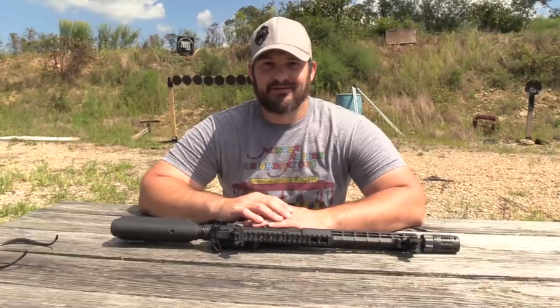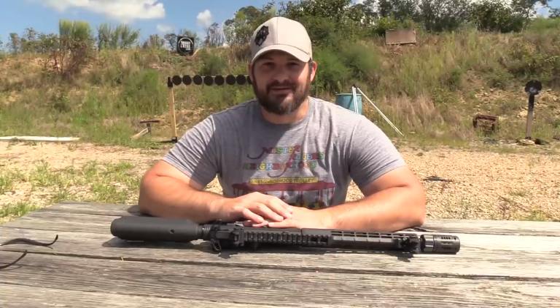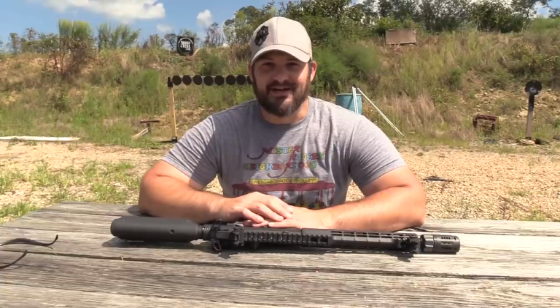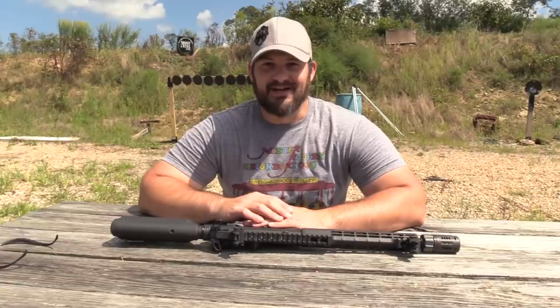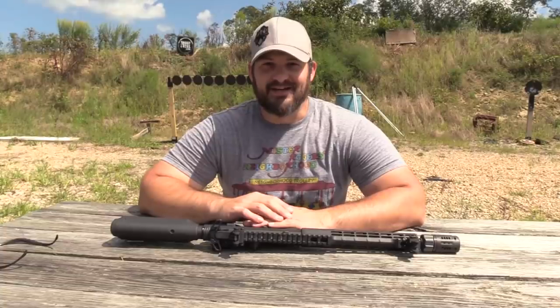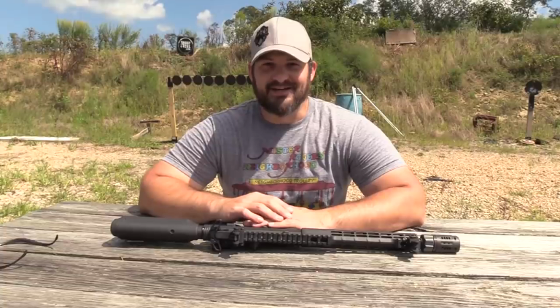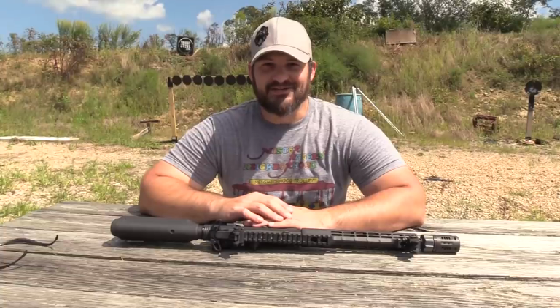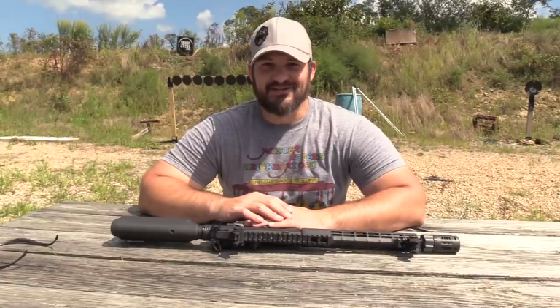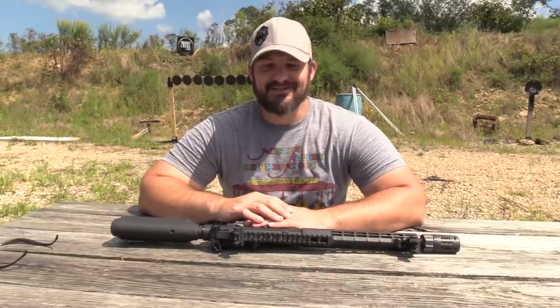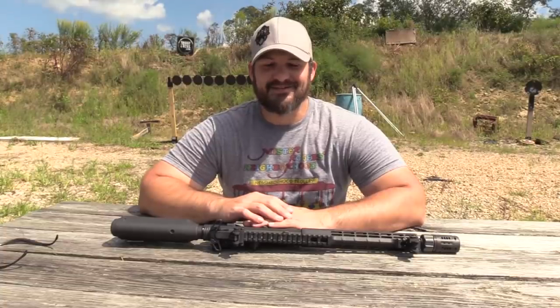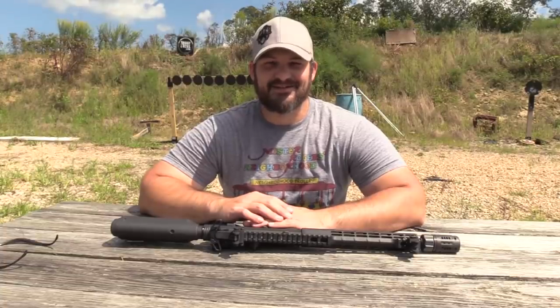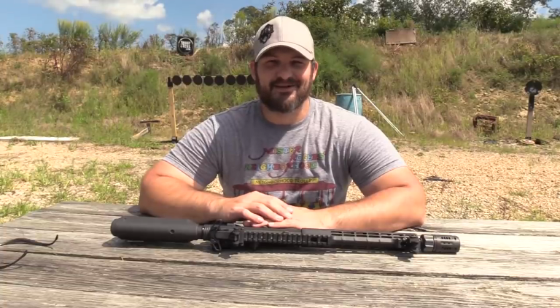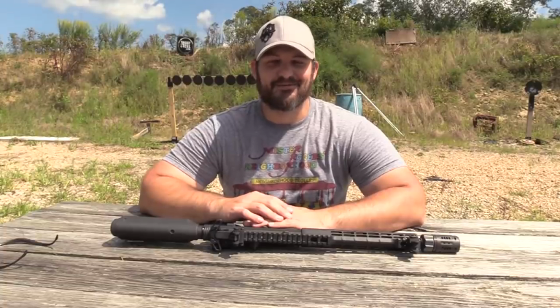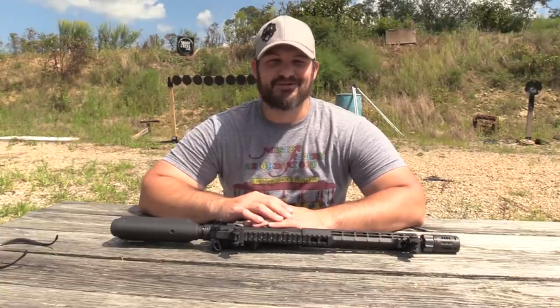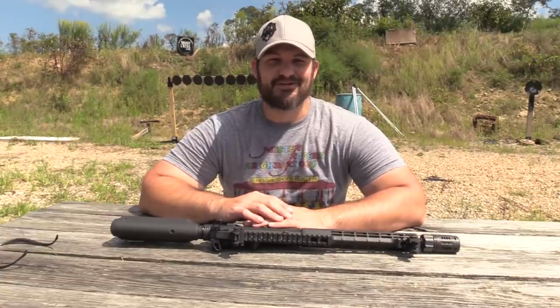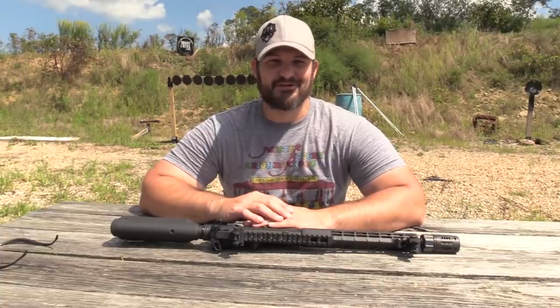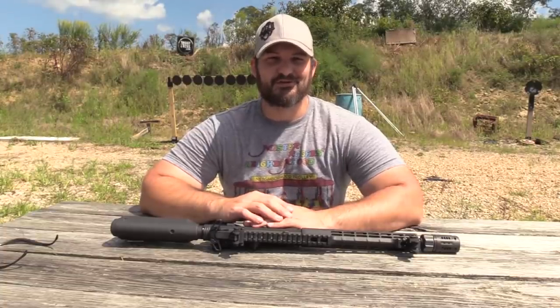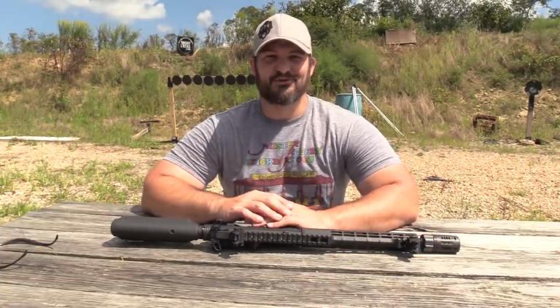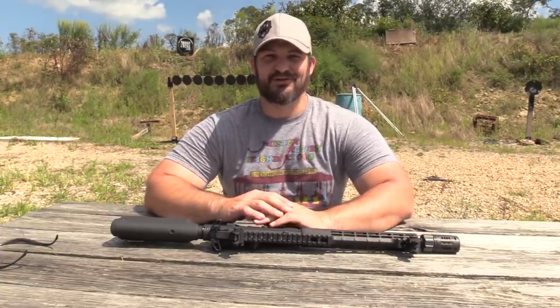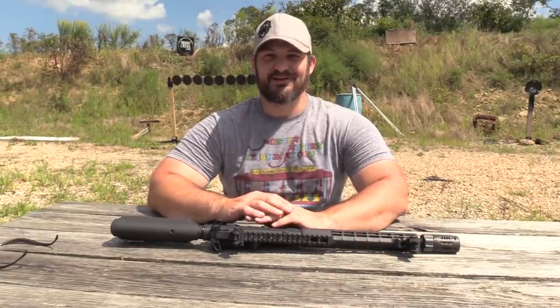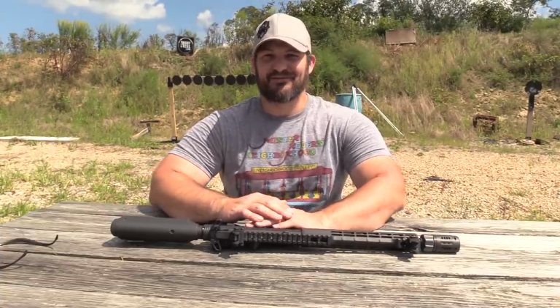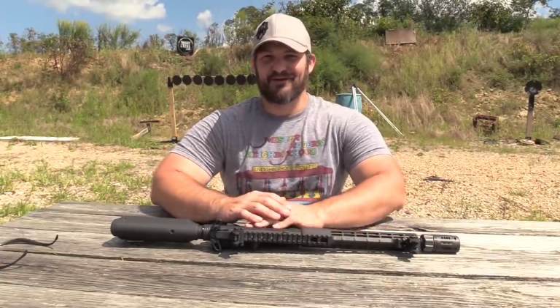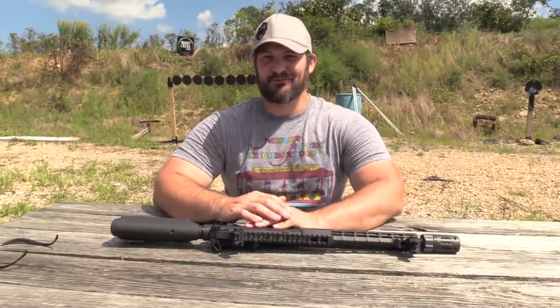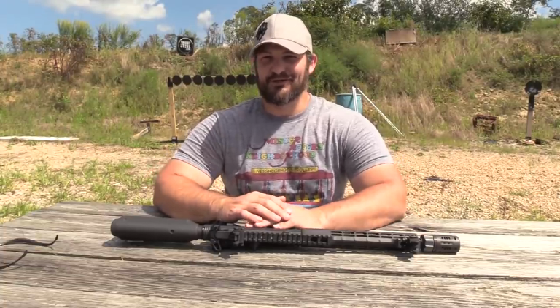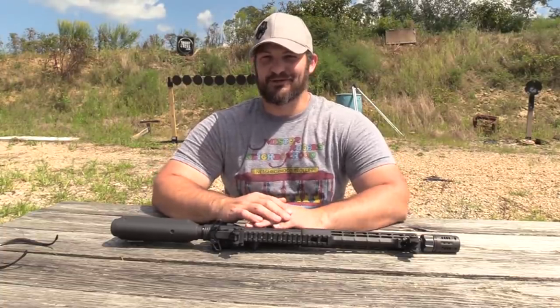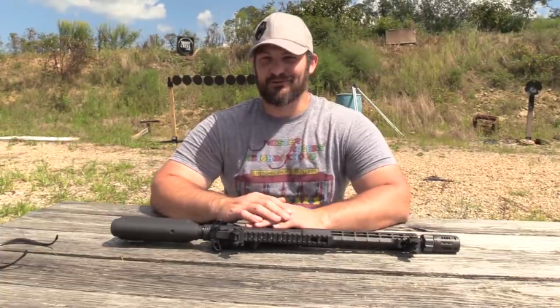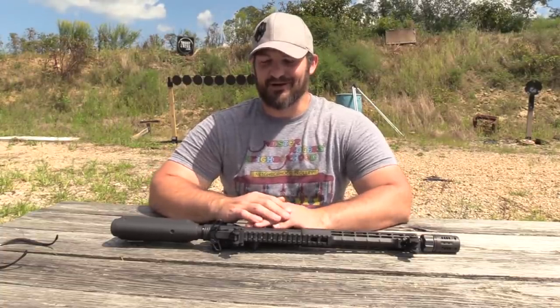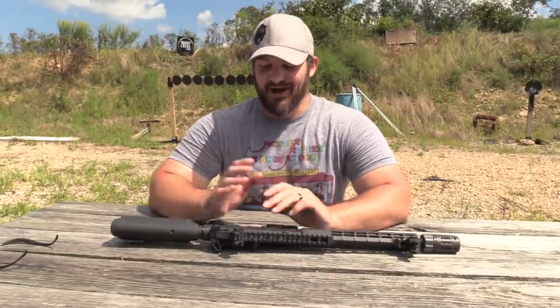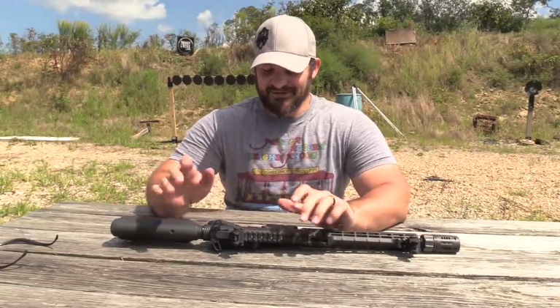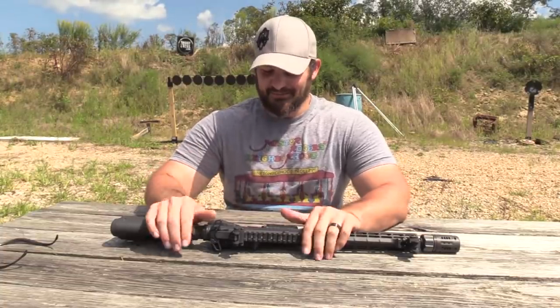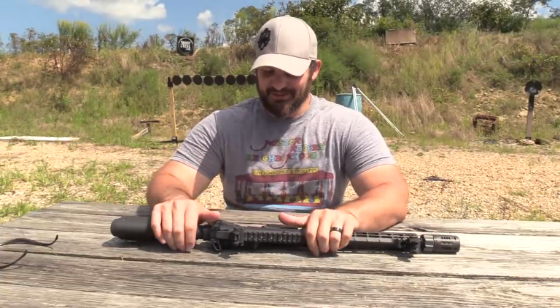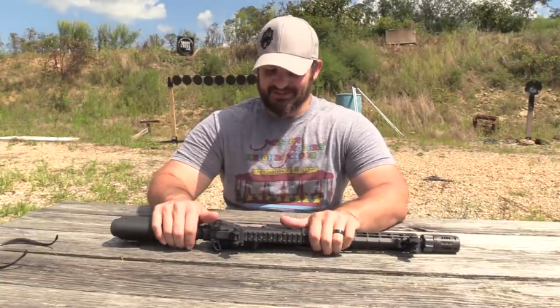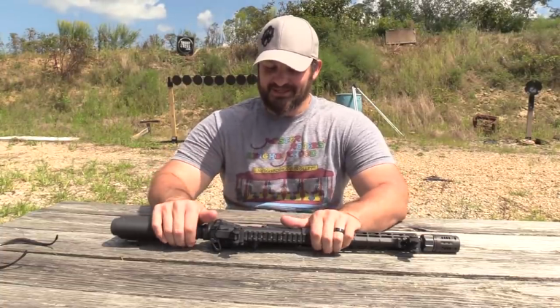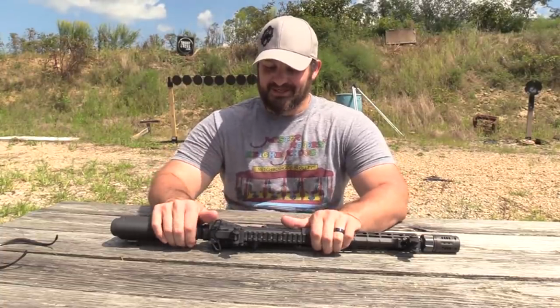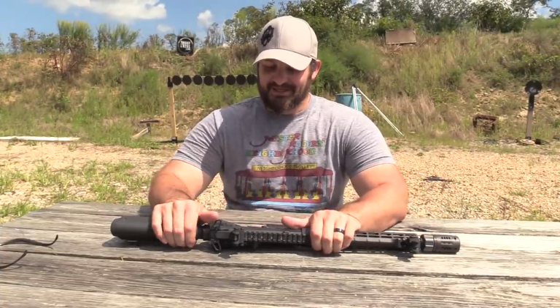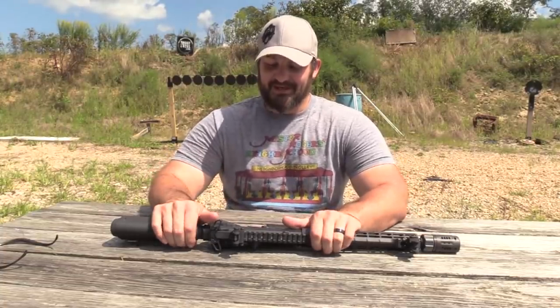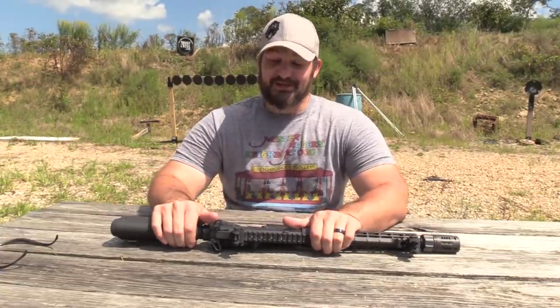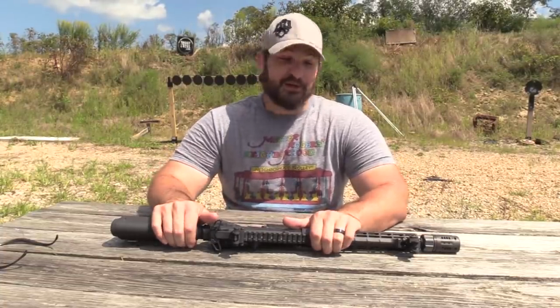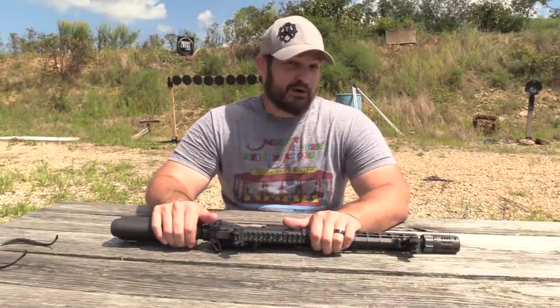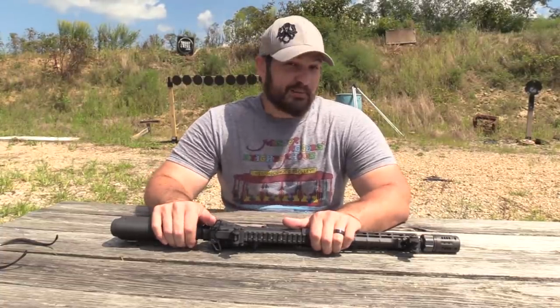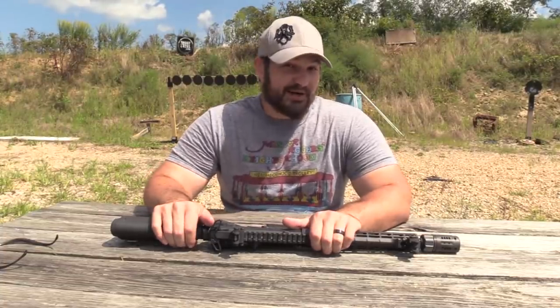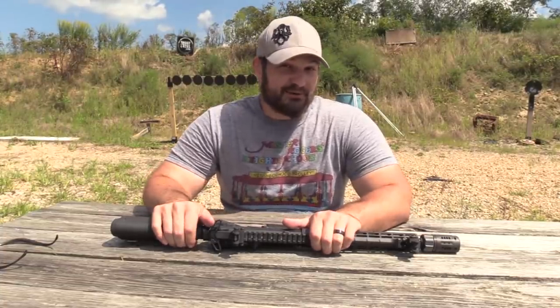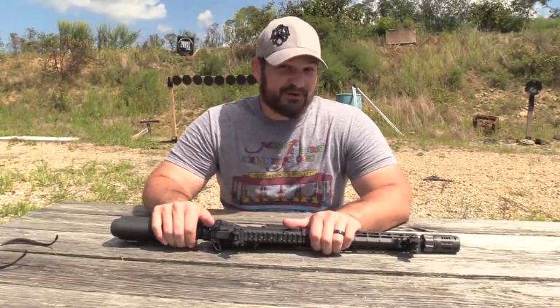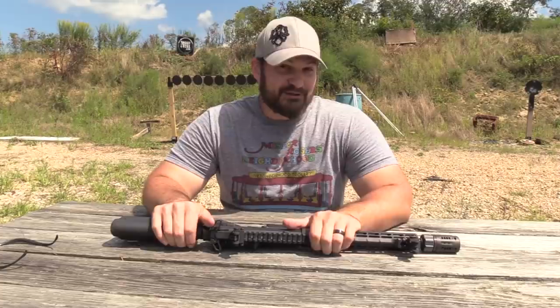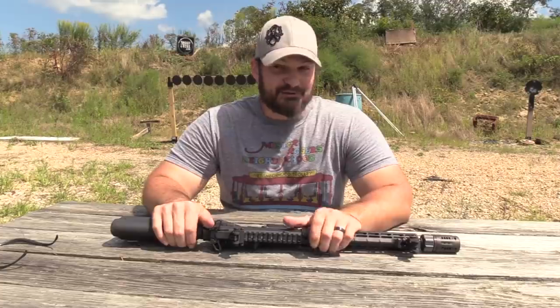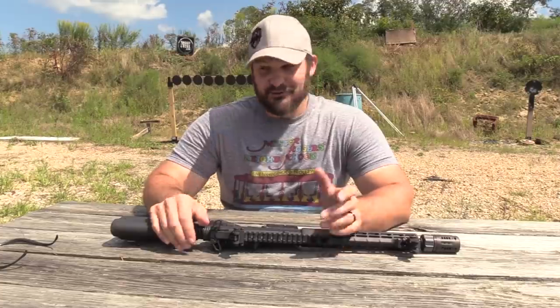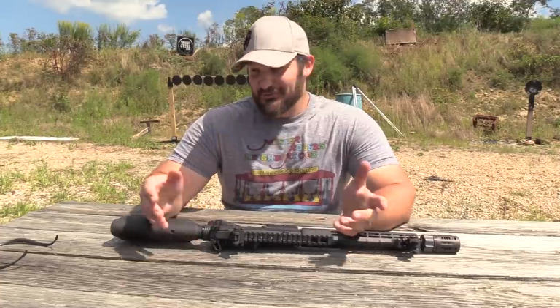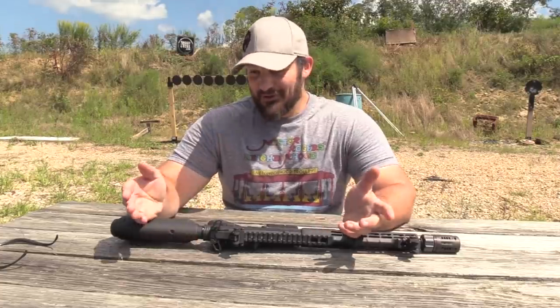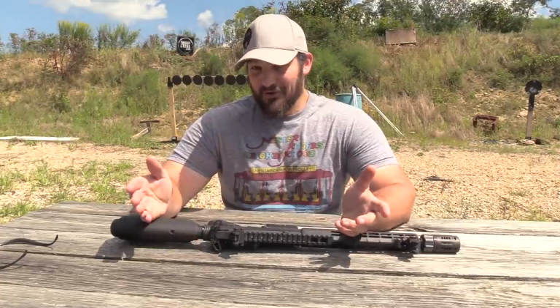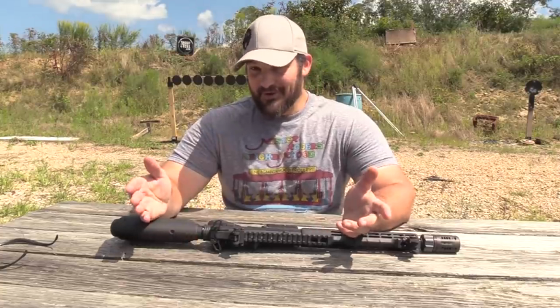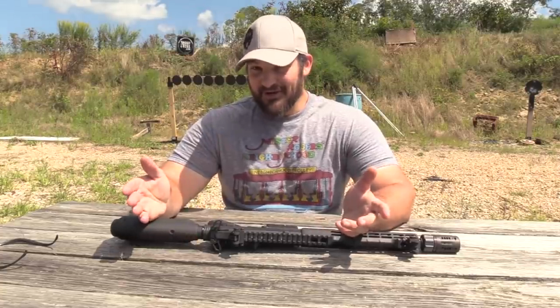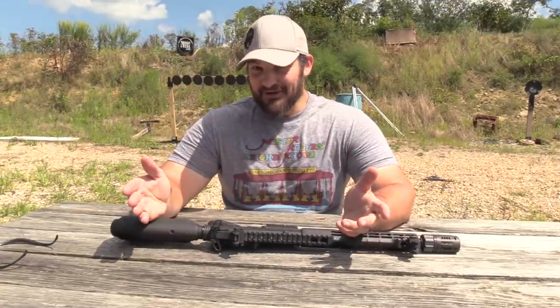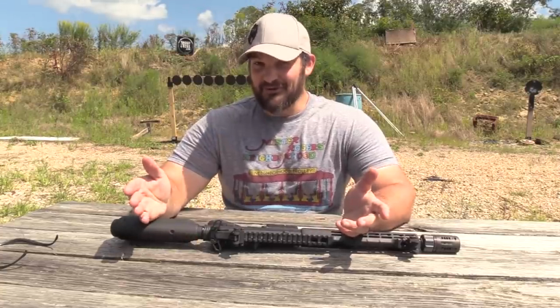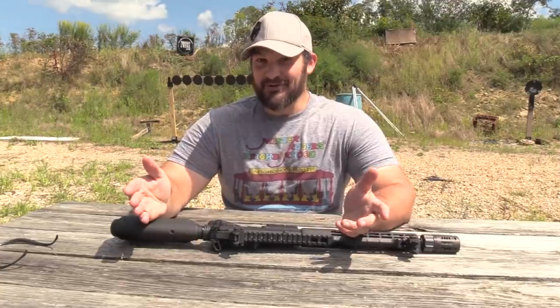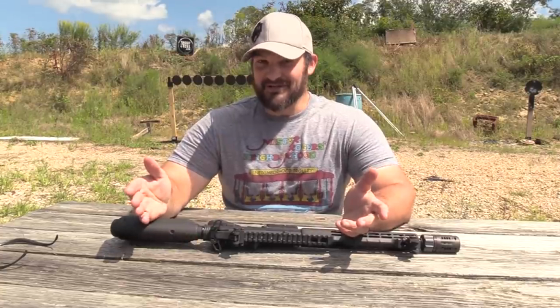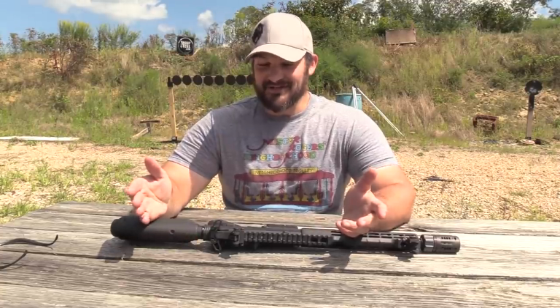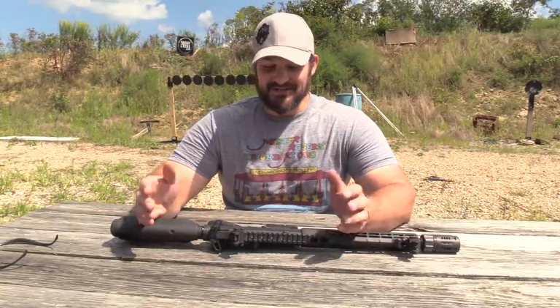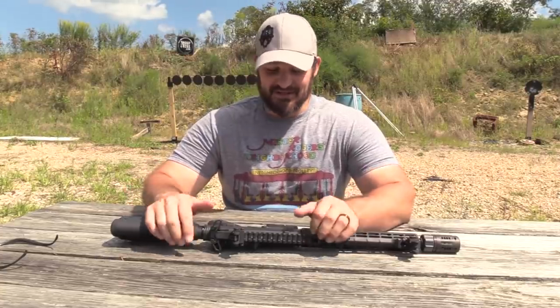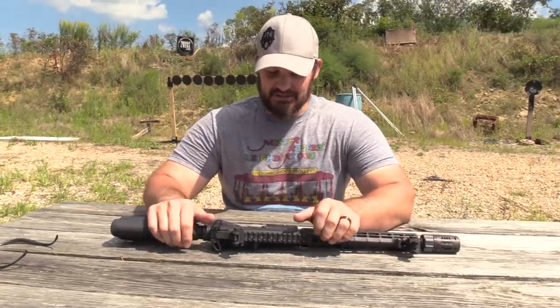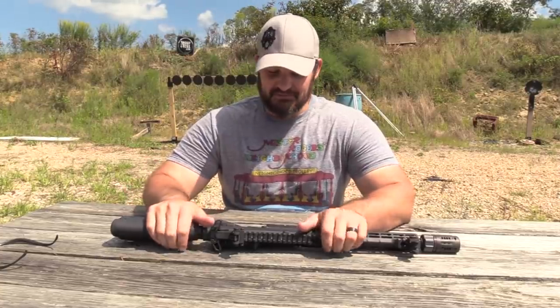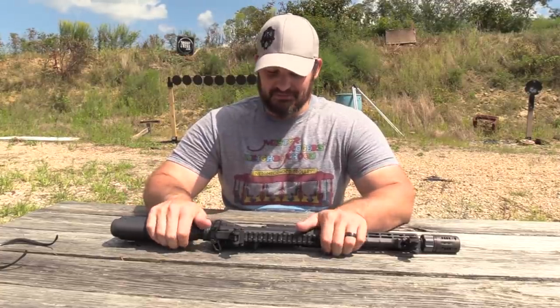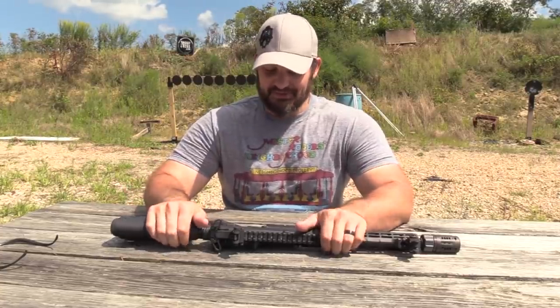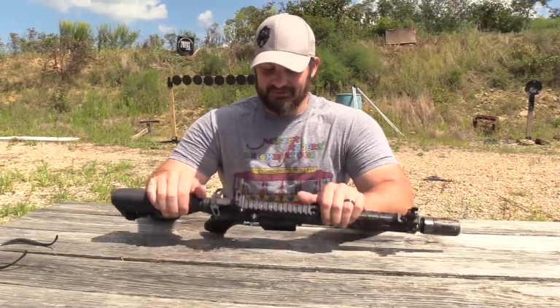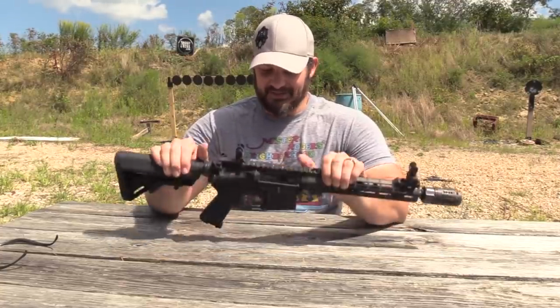Did I get you? I was unsure if I would or not, but no, I'm not quitting YouTube. I'm not going to quit testing guns for a living.